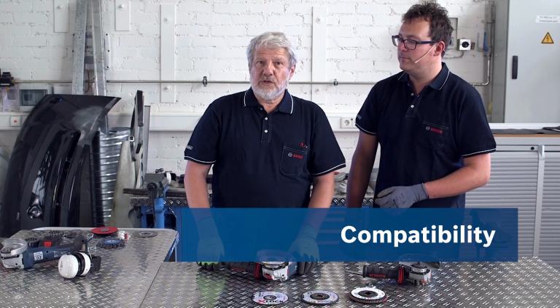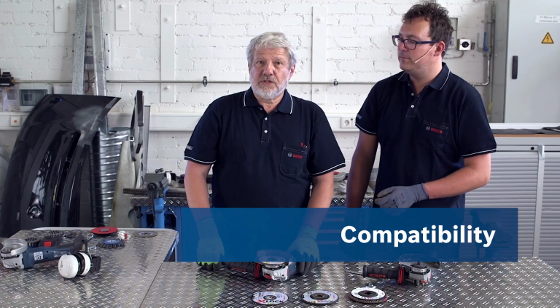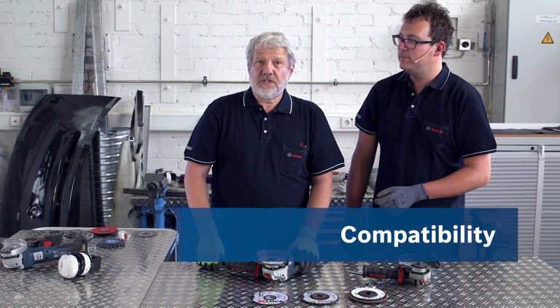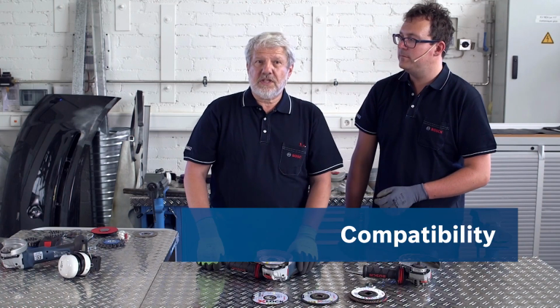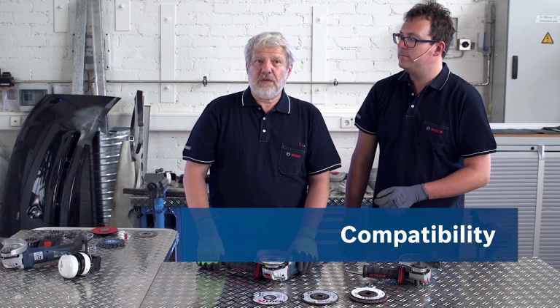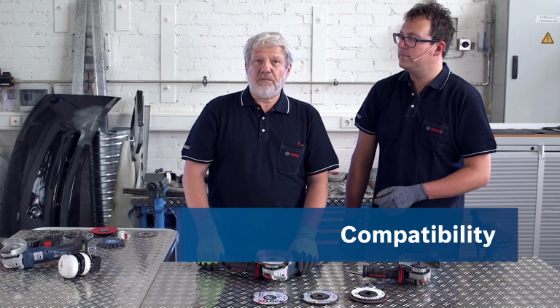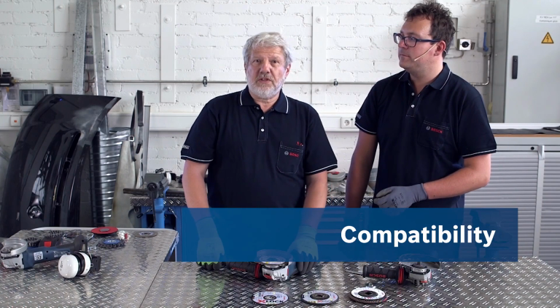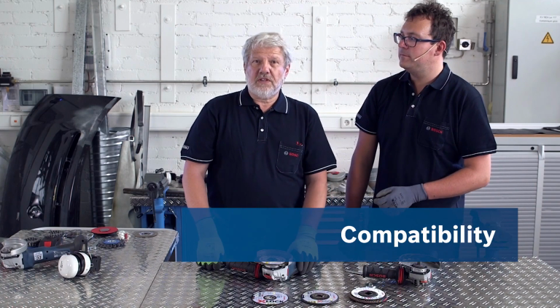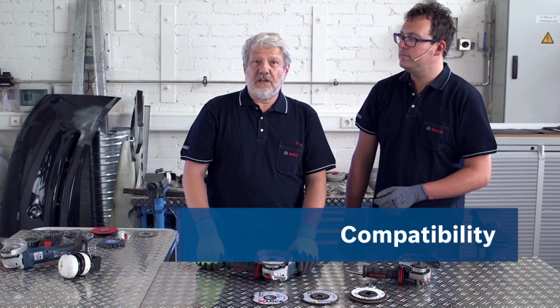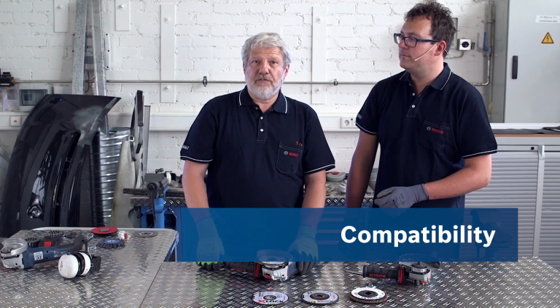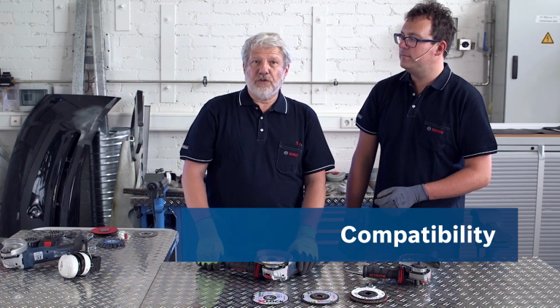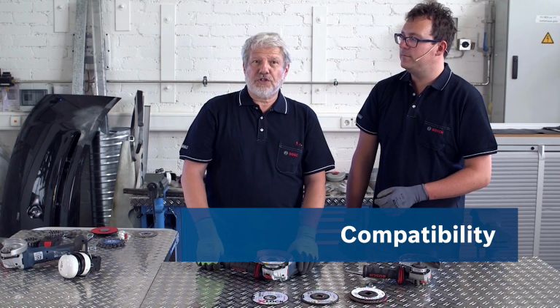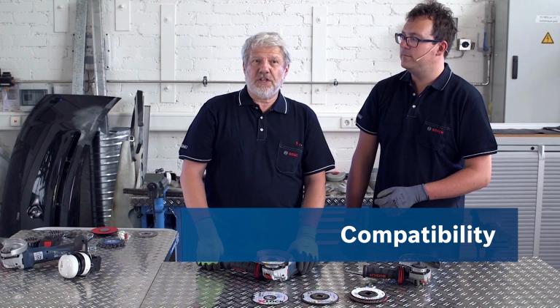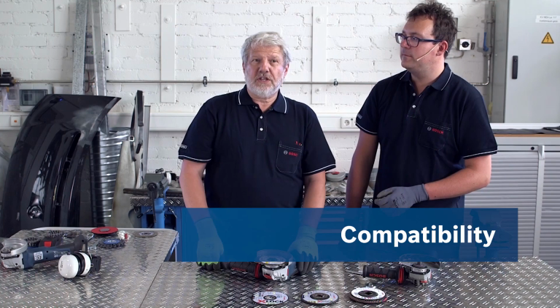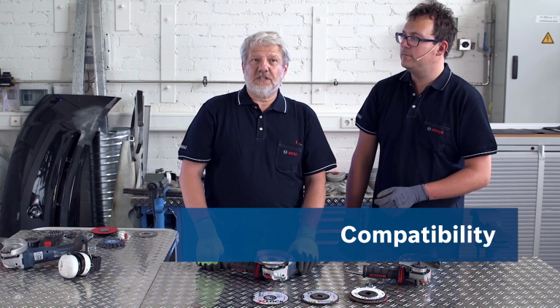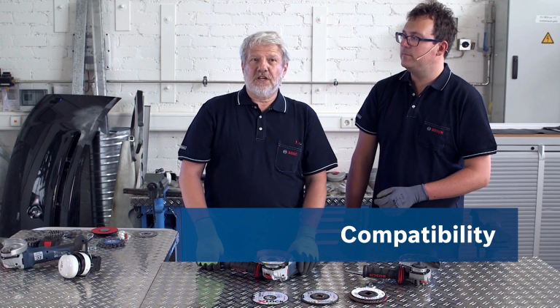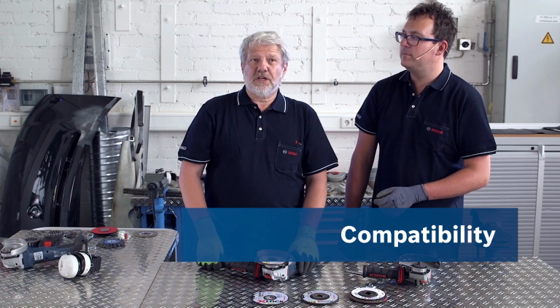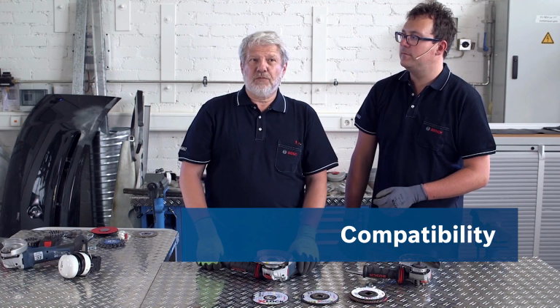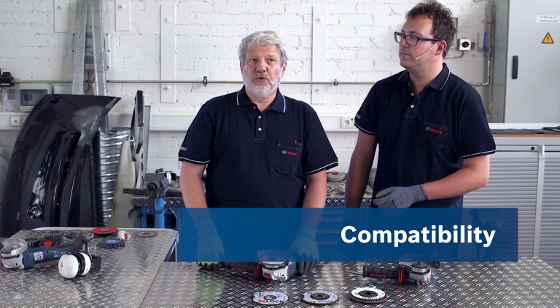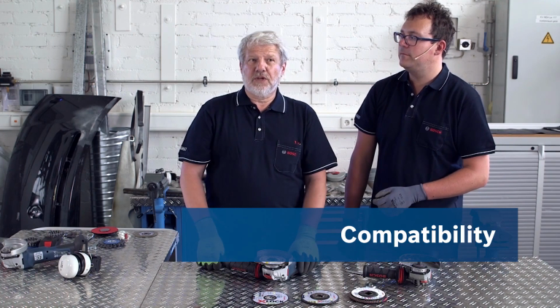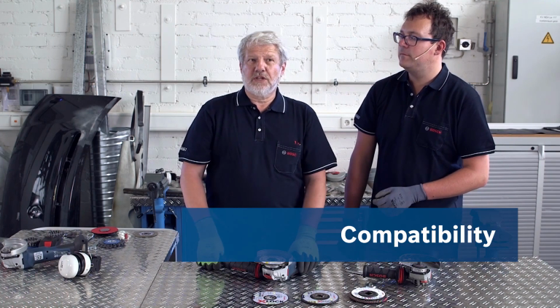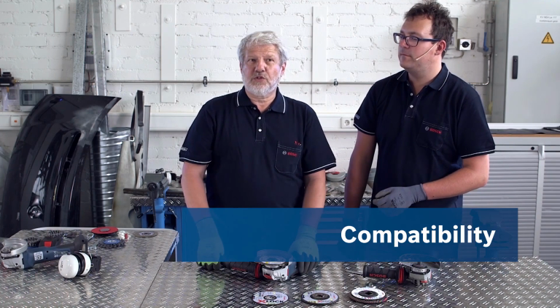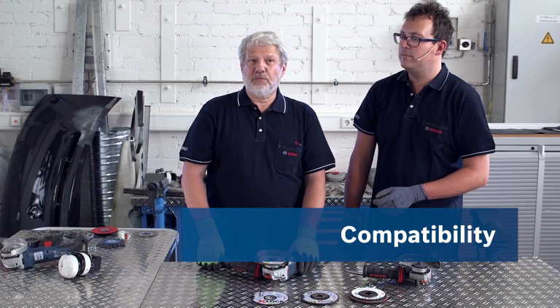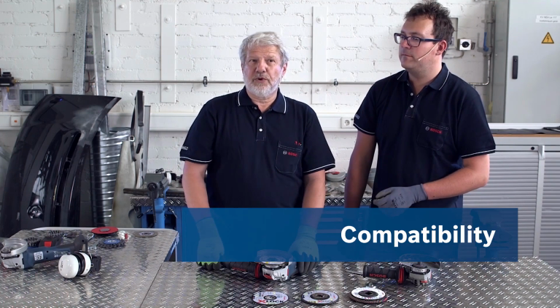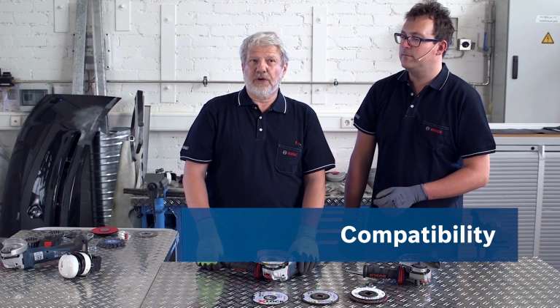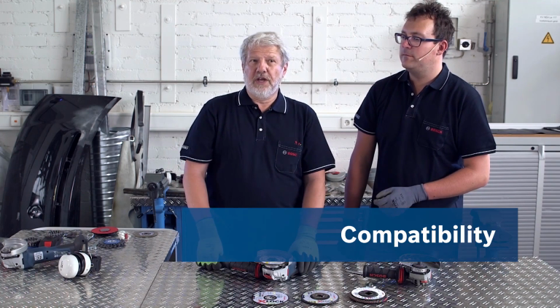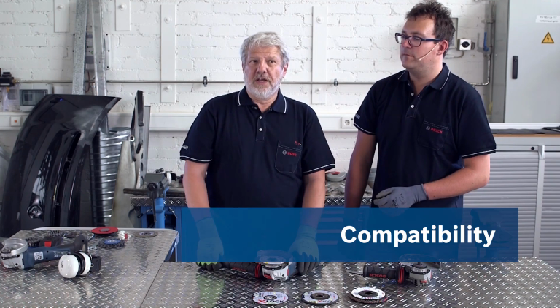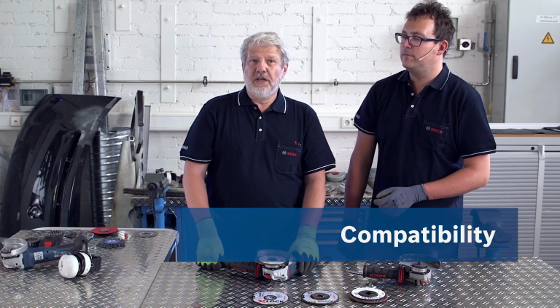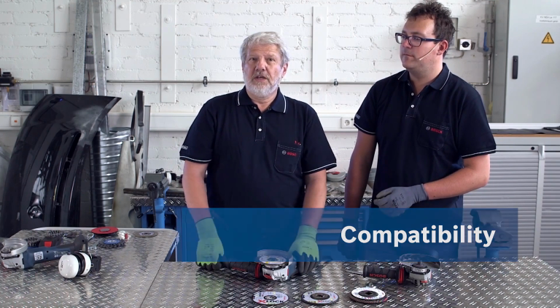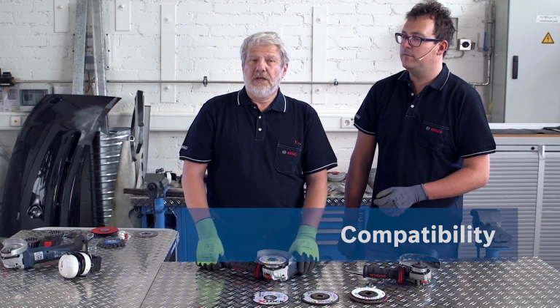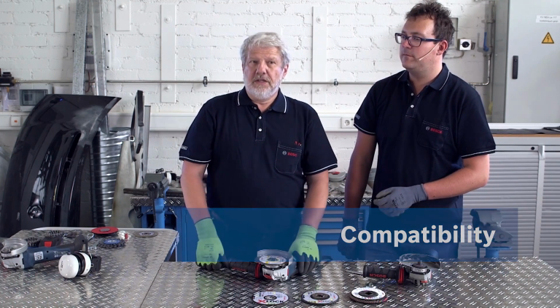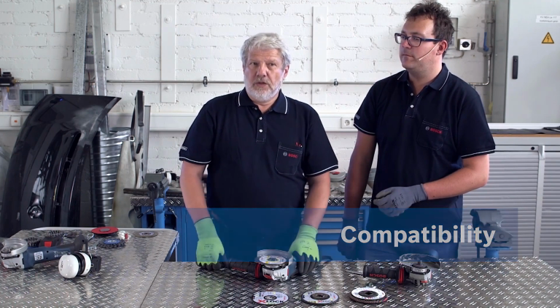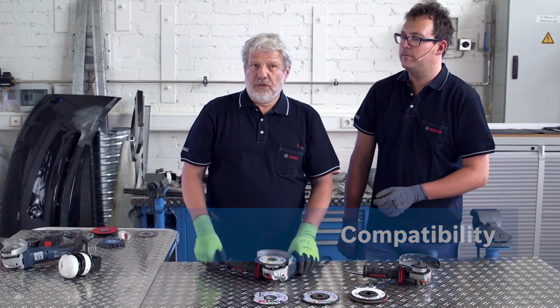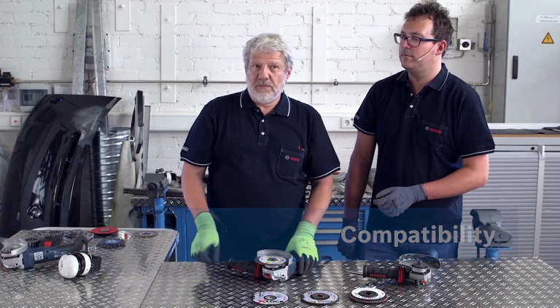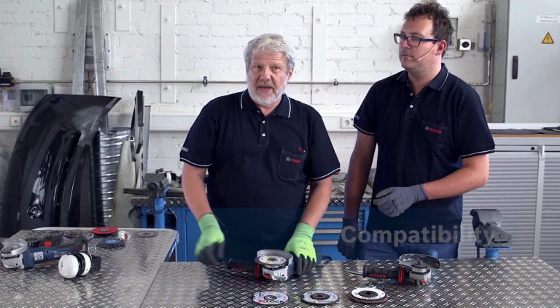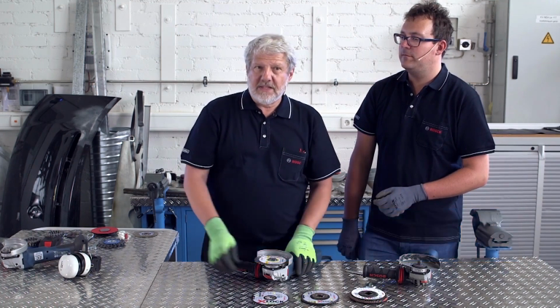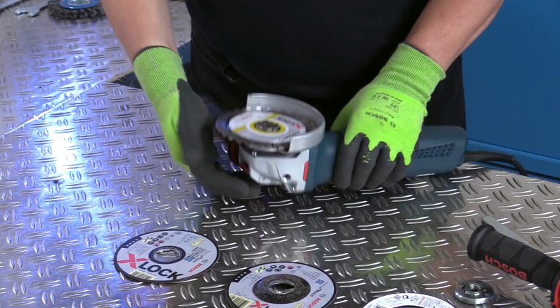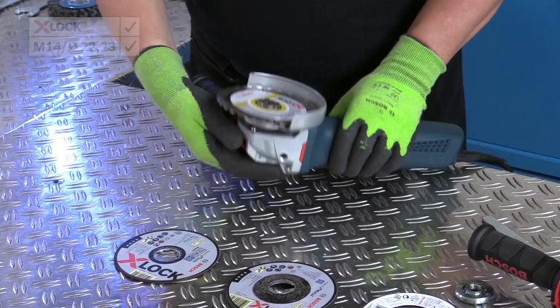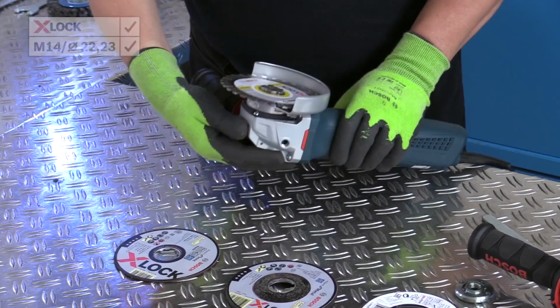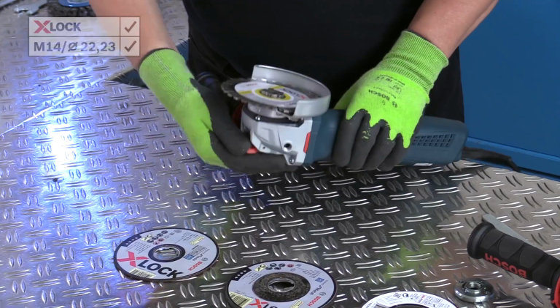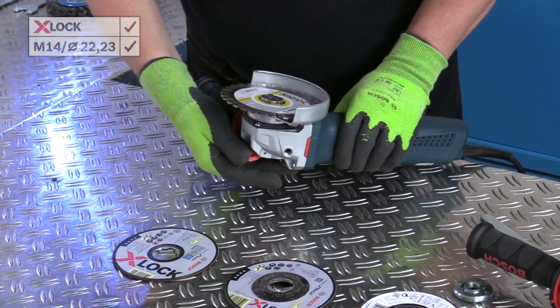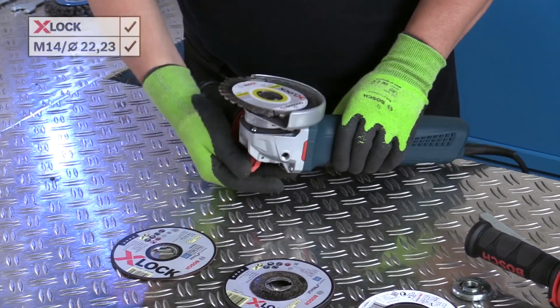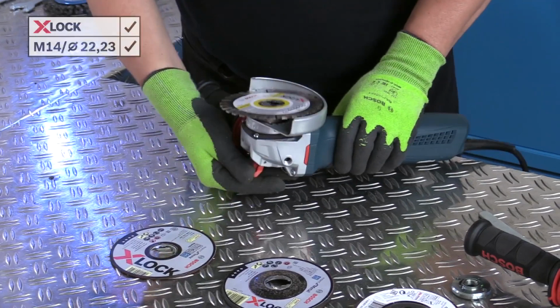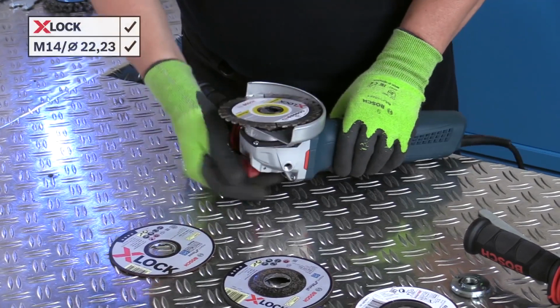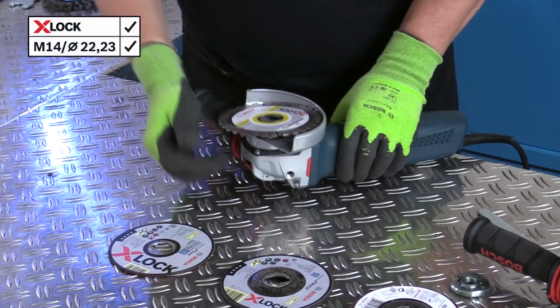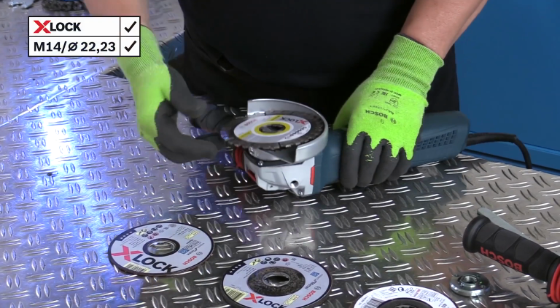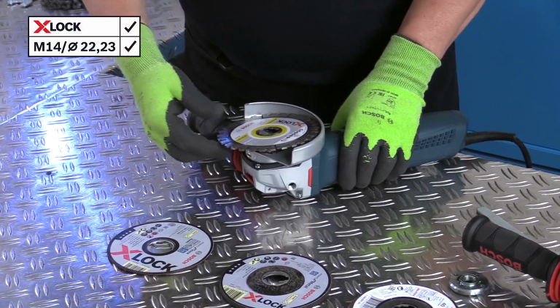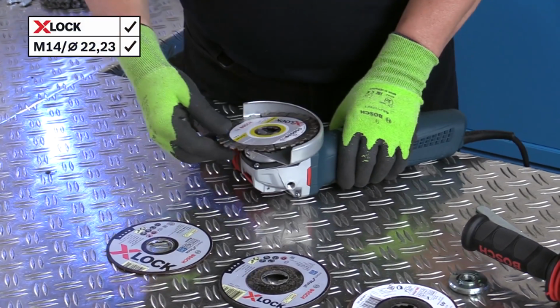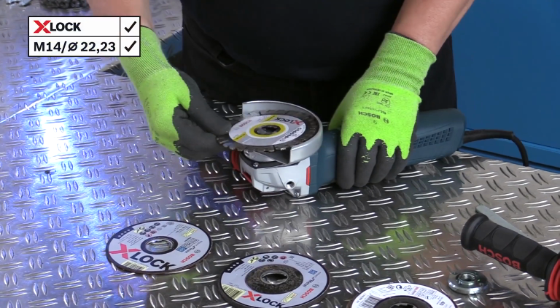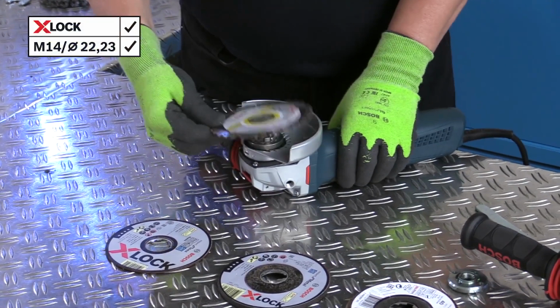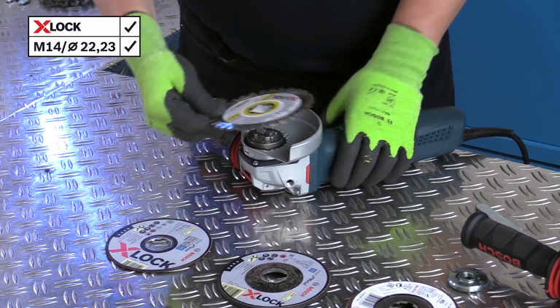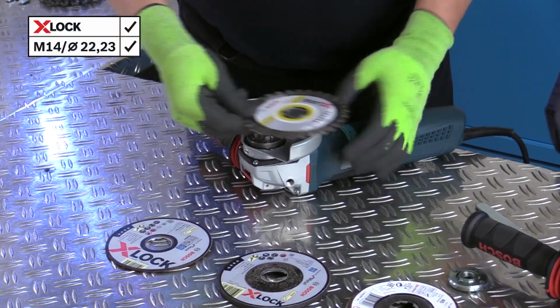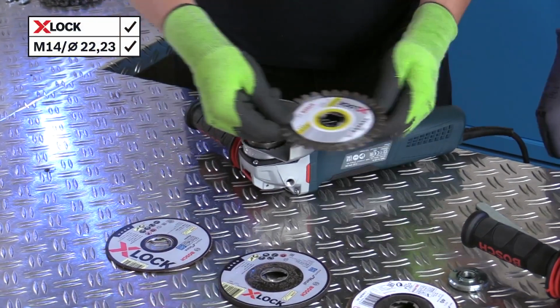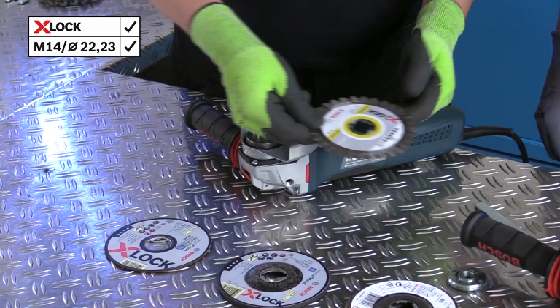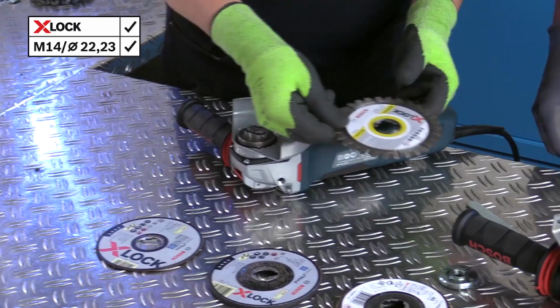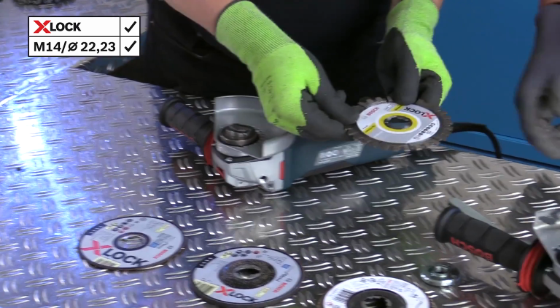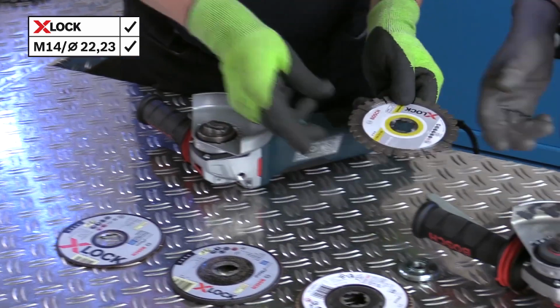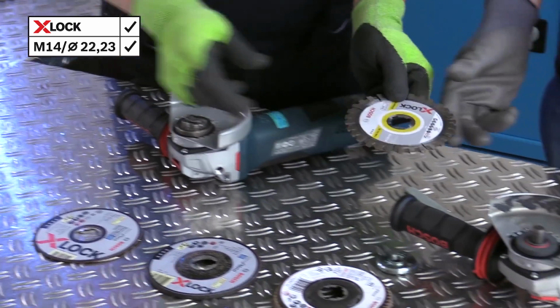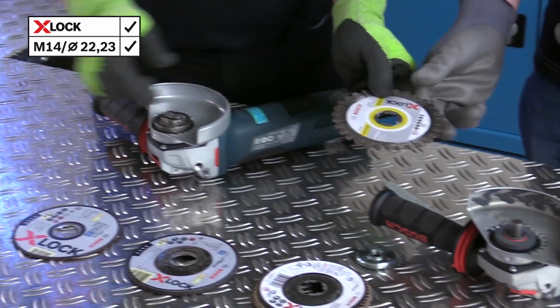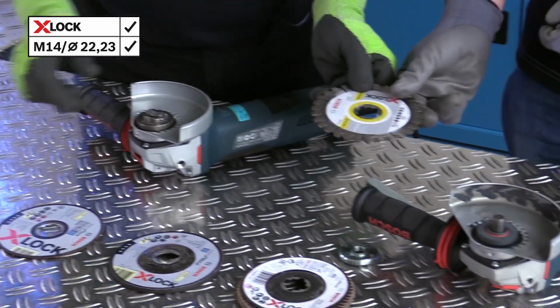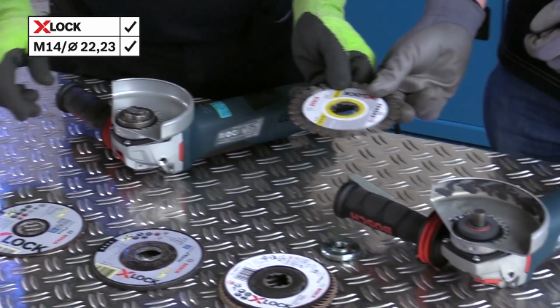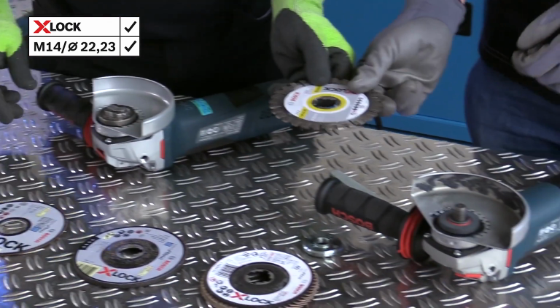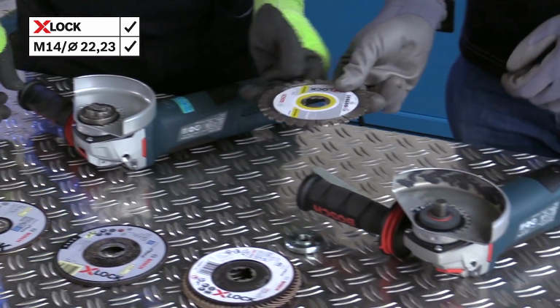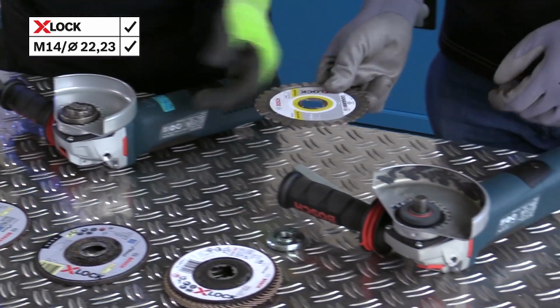The X-Lock system offers a complete range of accessories, and most of these are also compatible with earlier angle grinders.